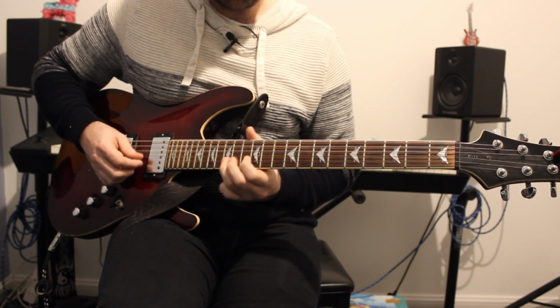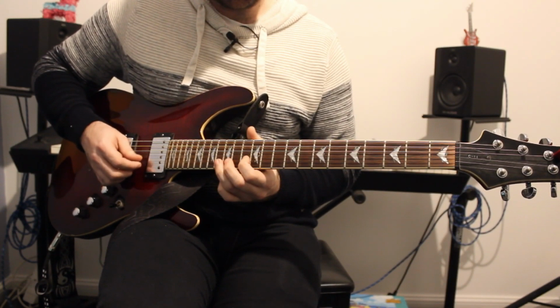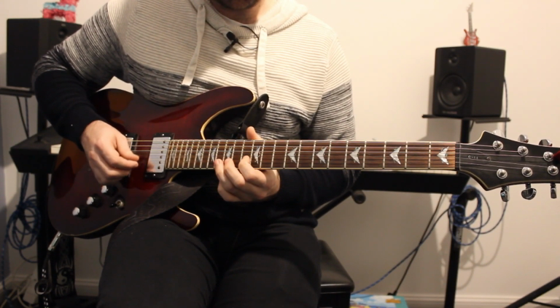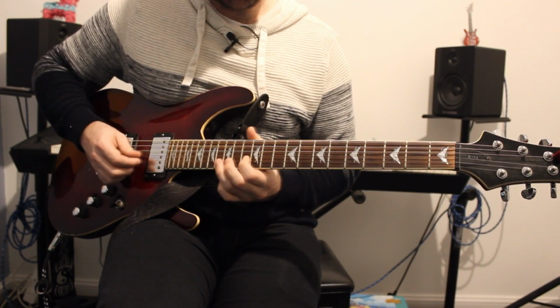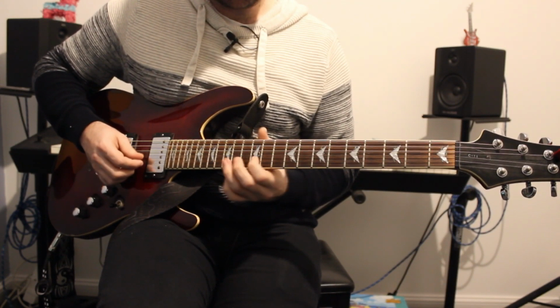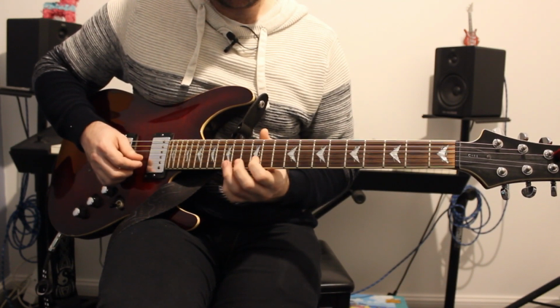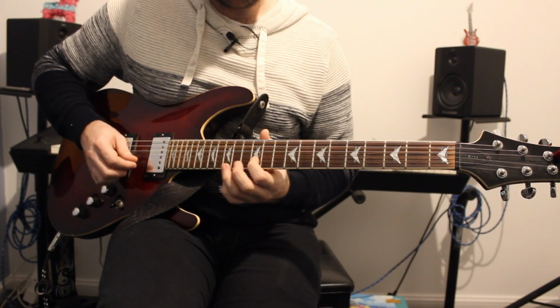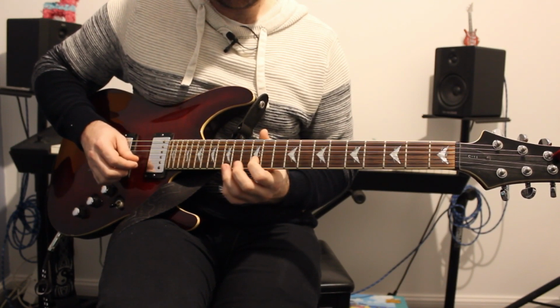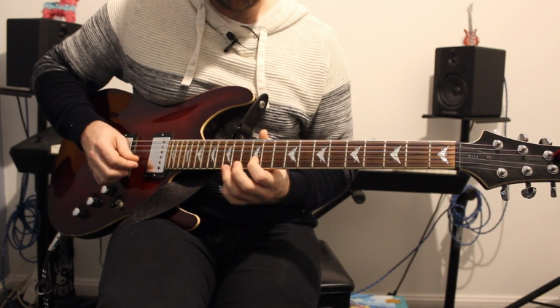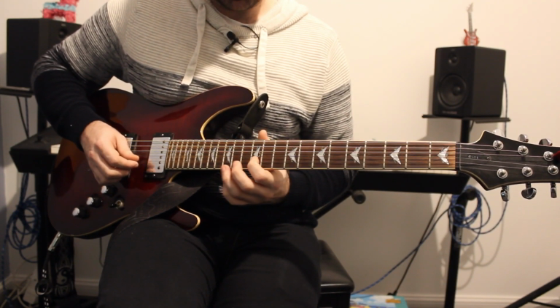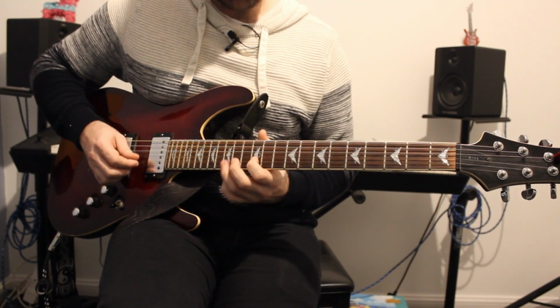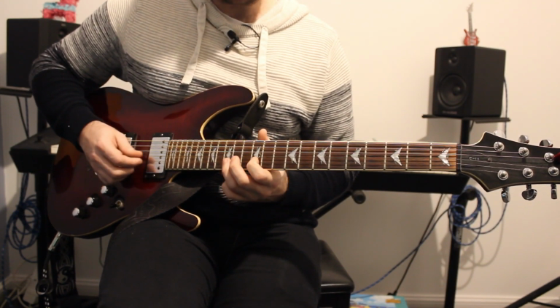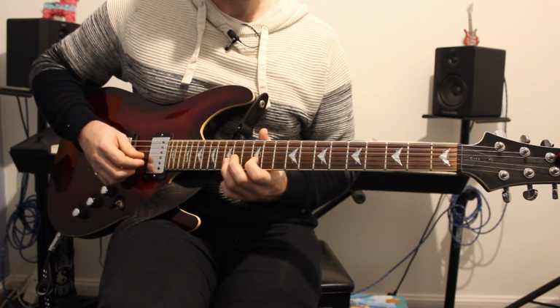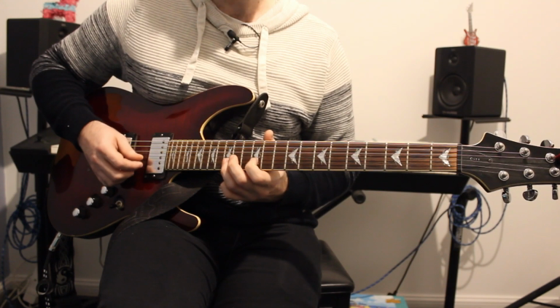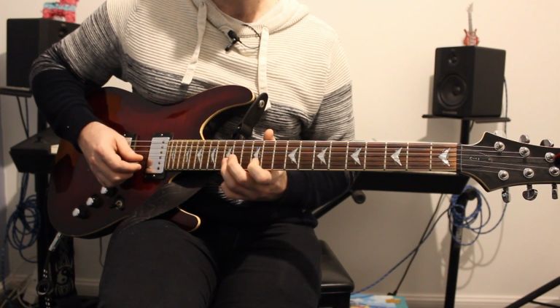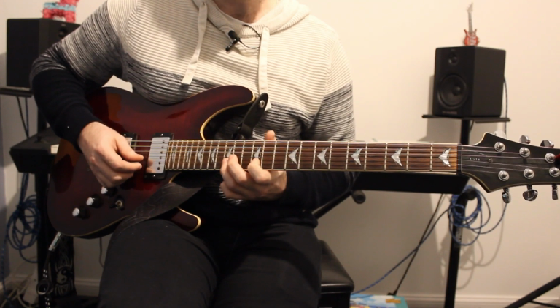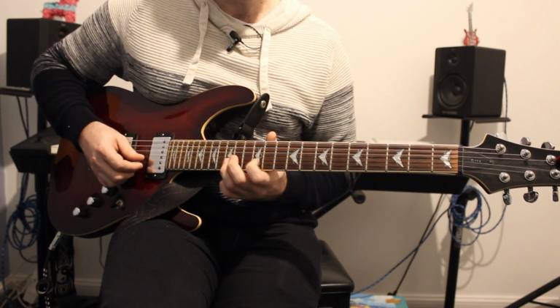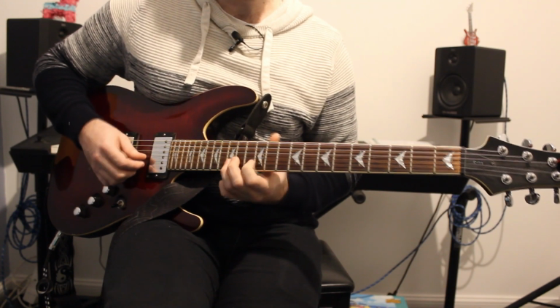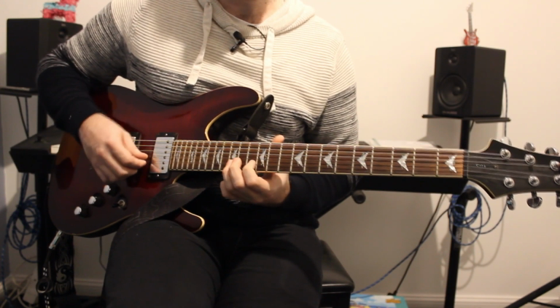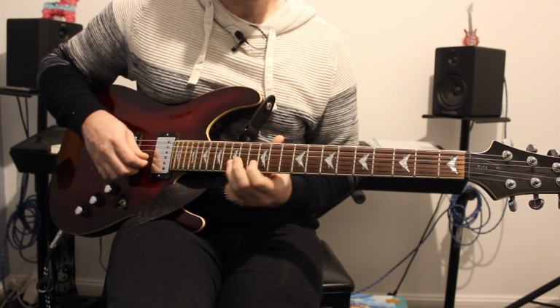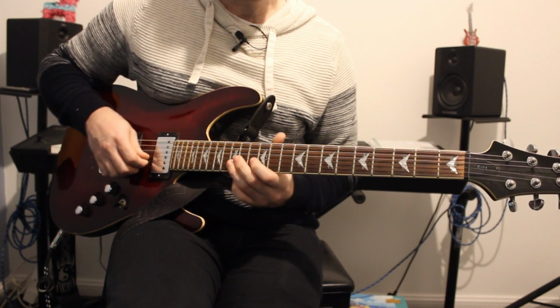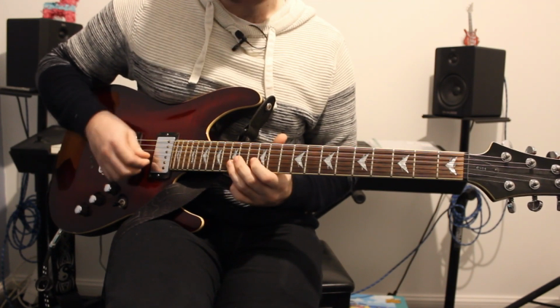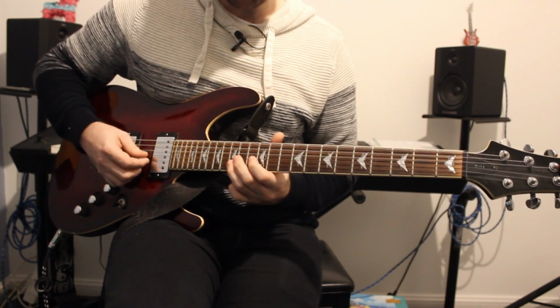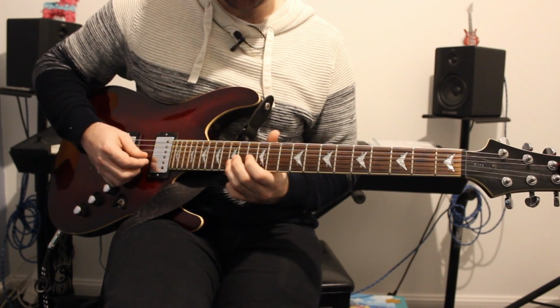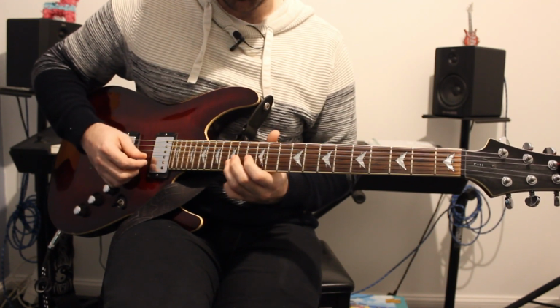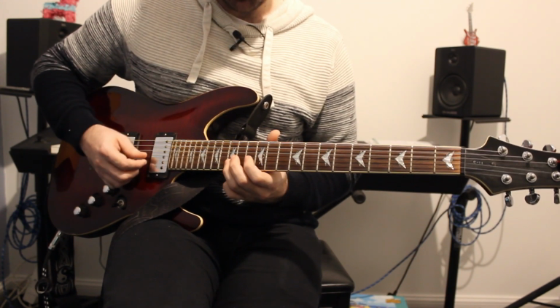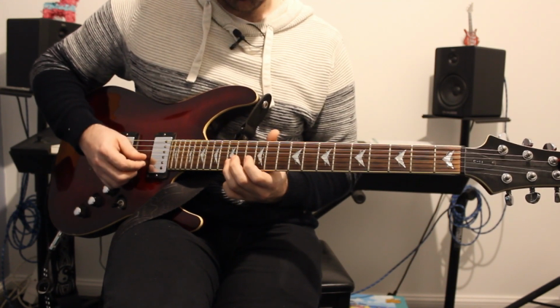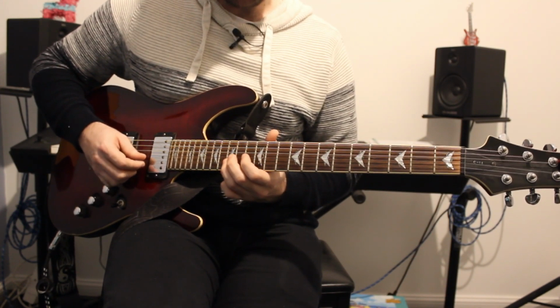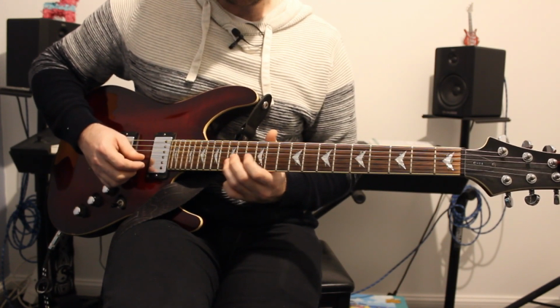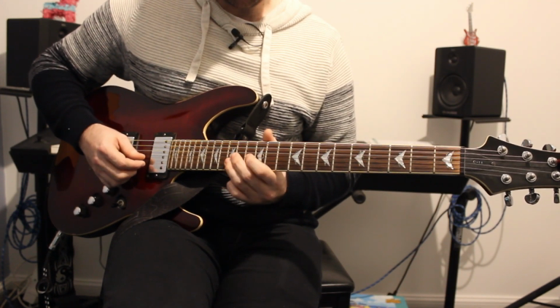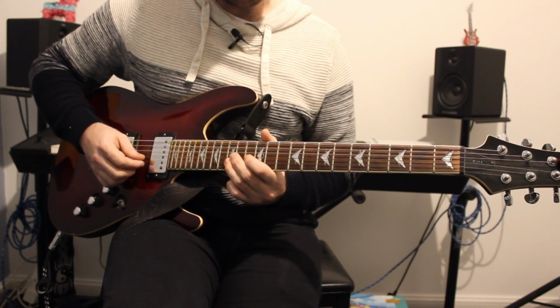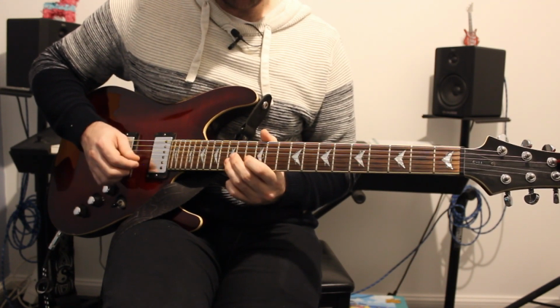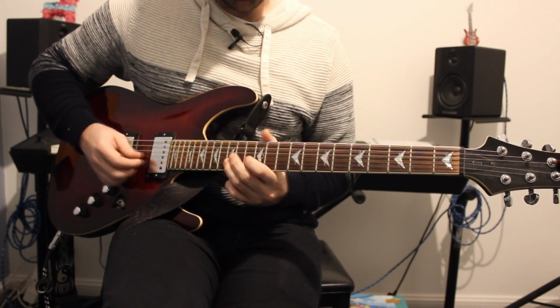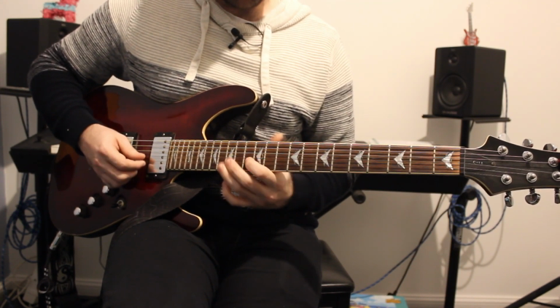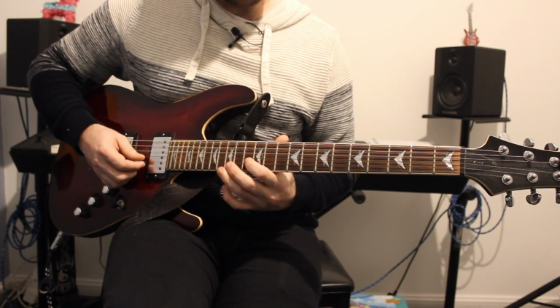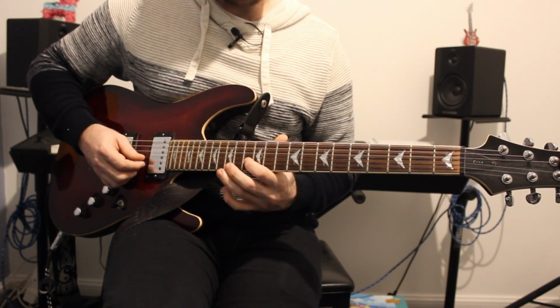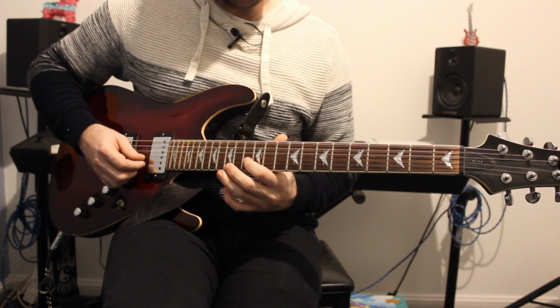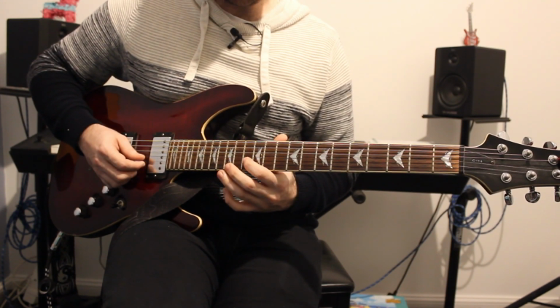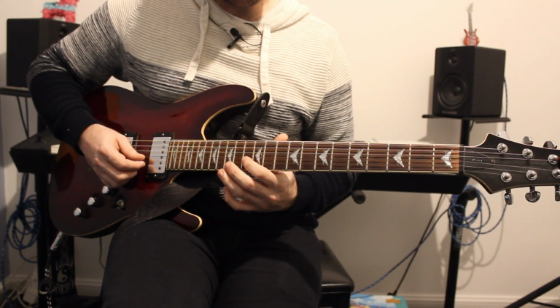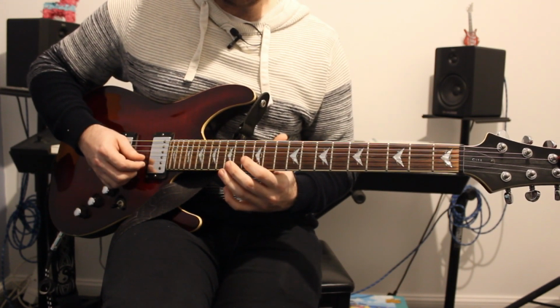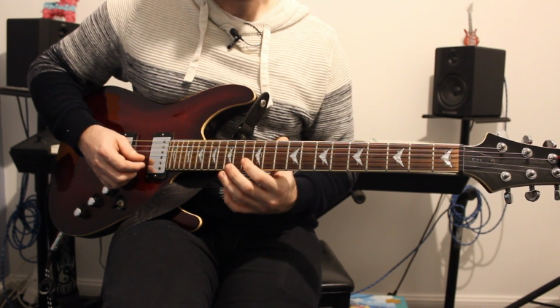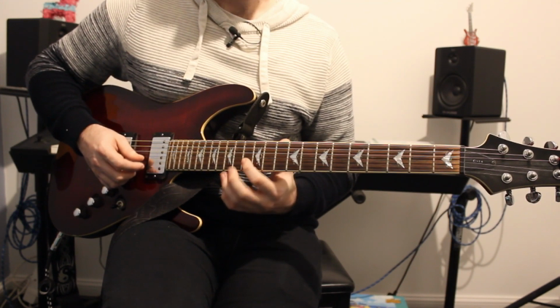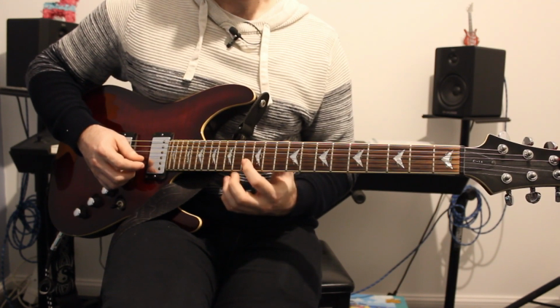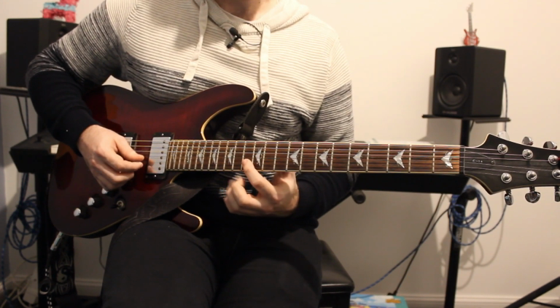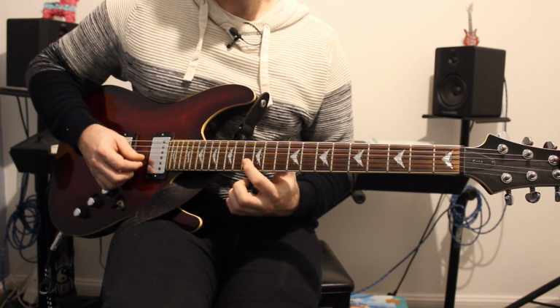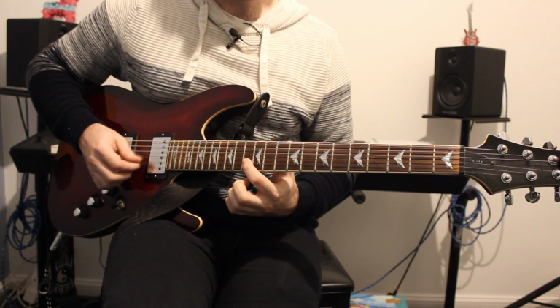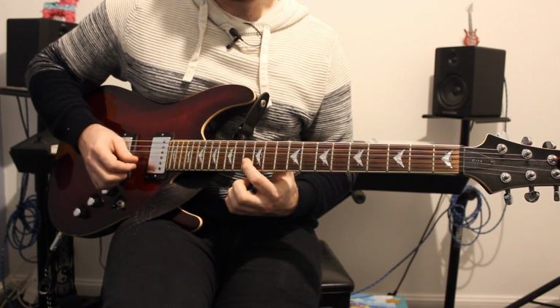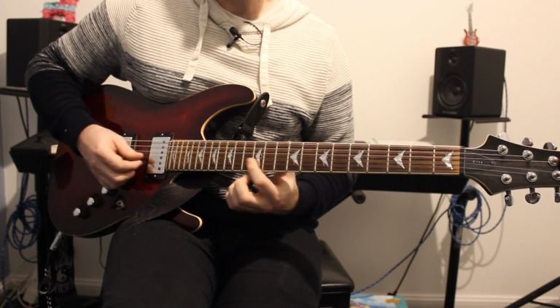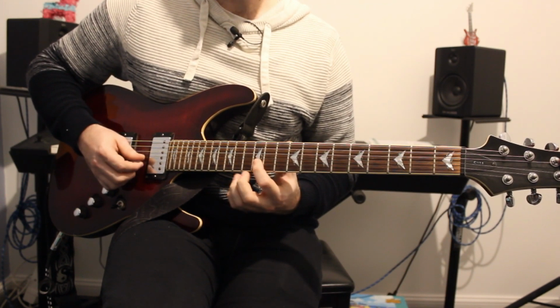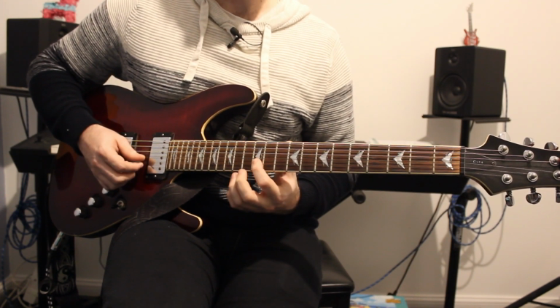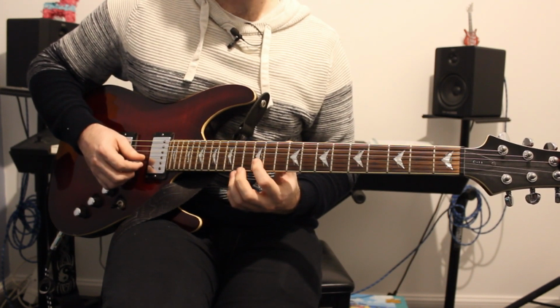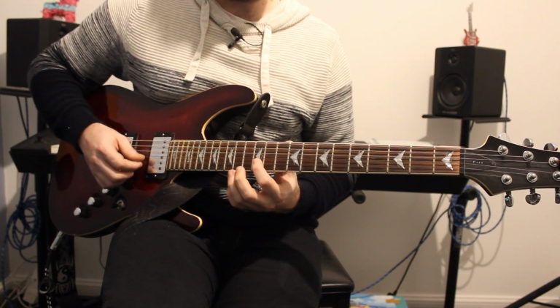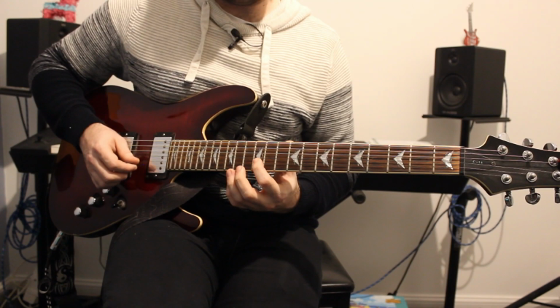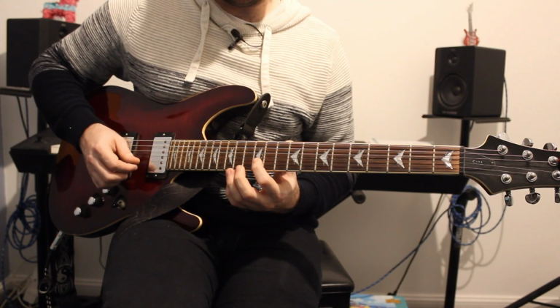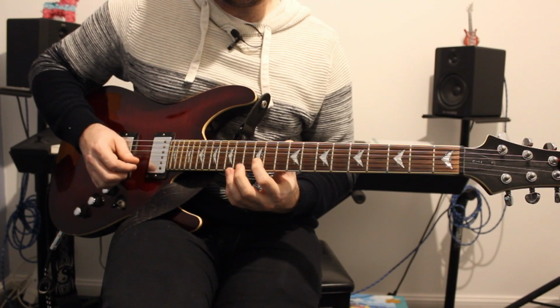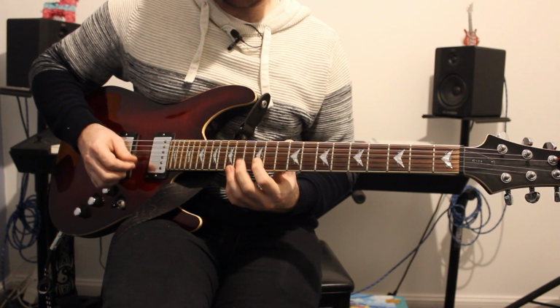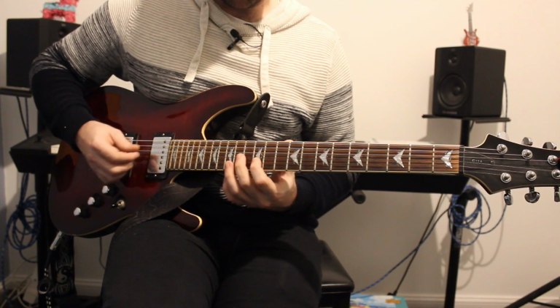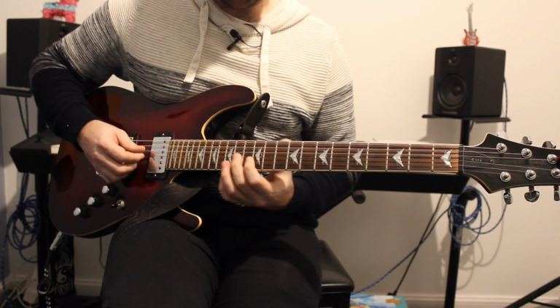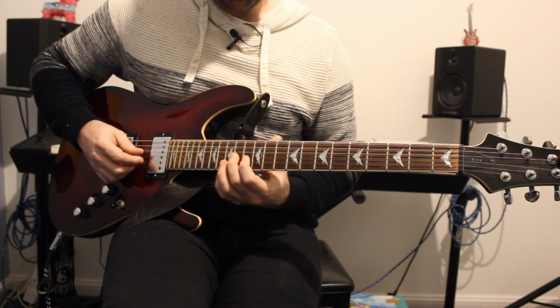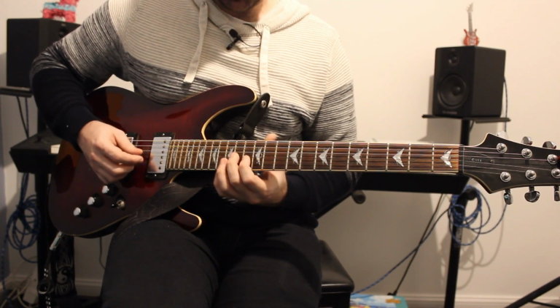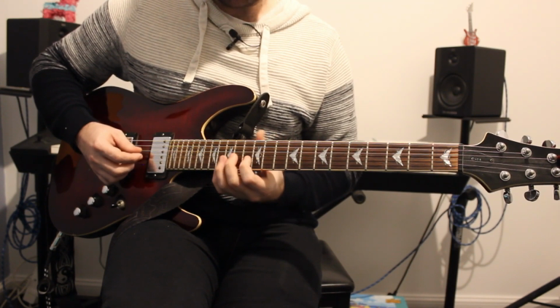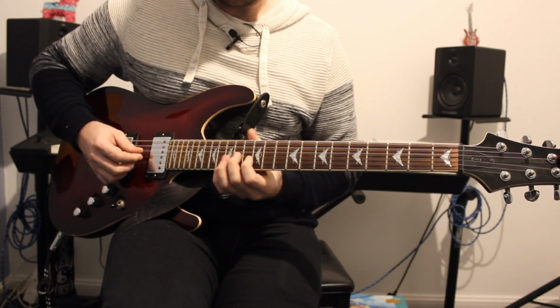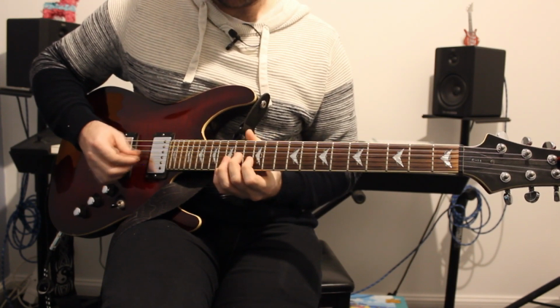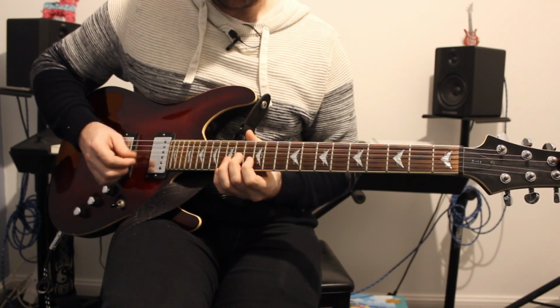Then we have three notes that stay on the B string: 15, 13, and then 12.